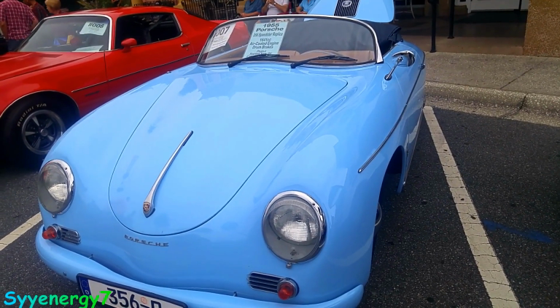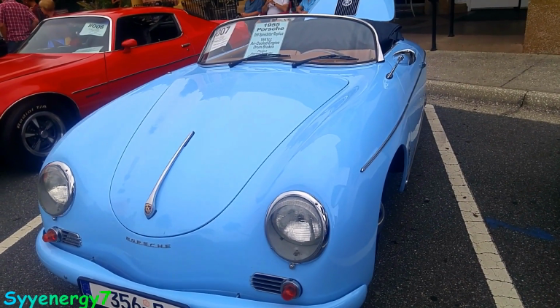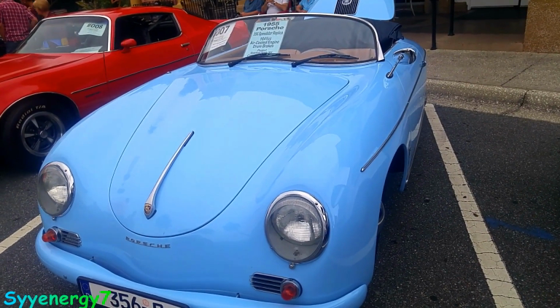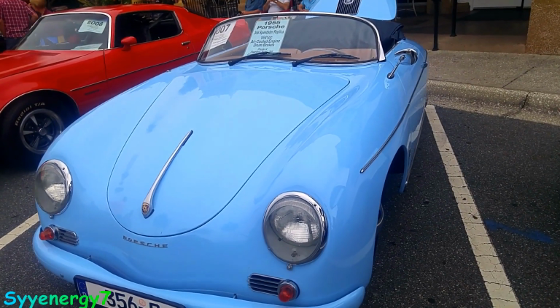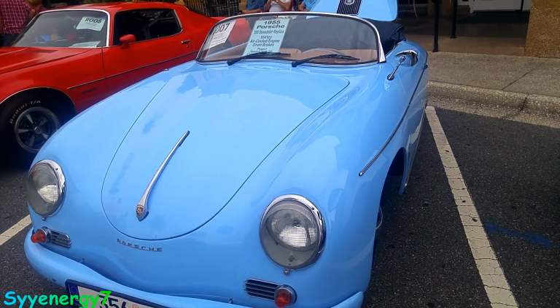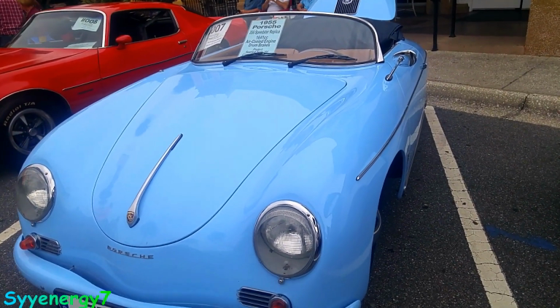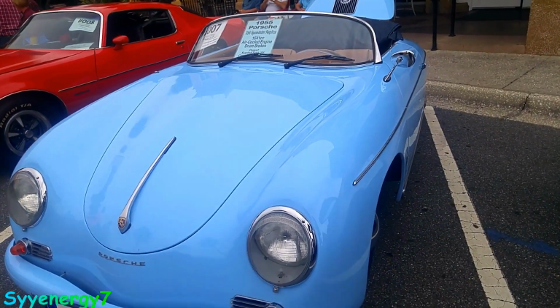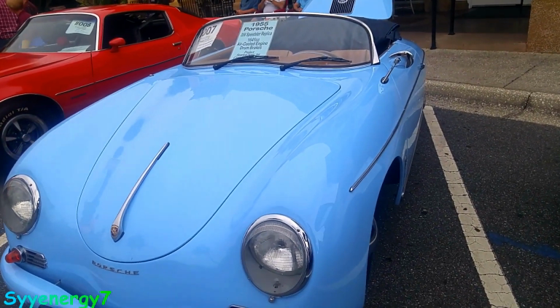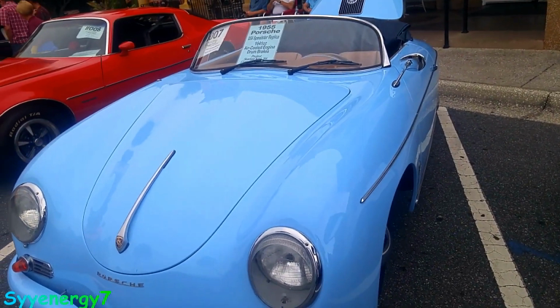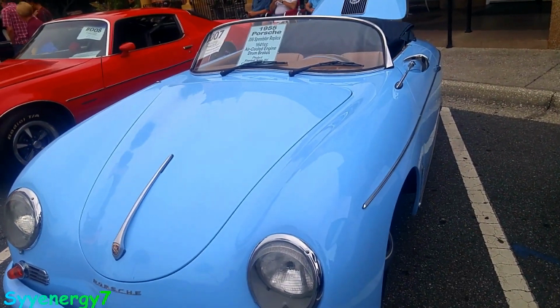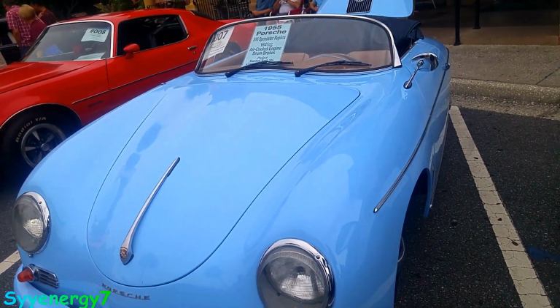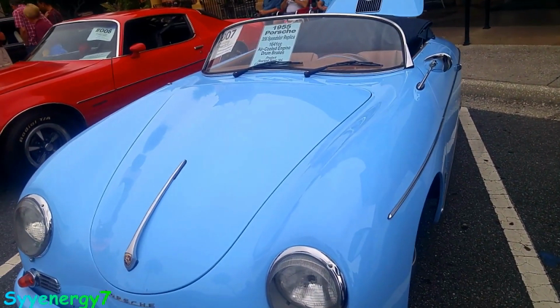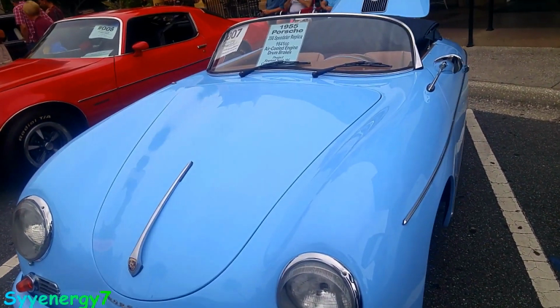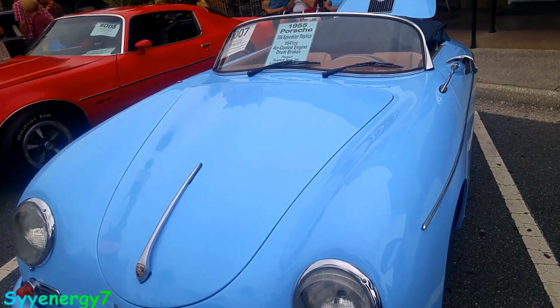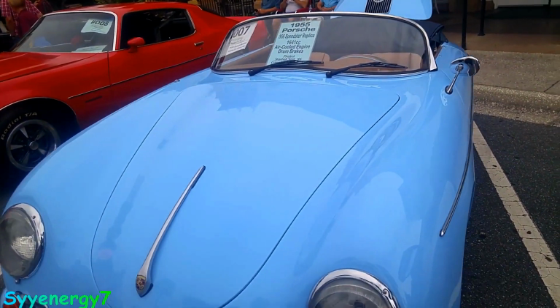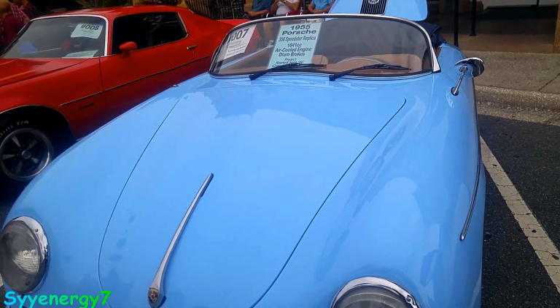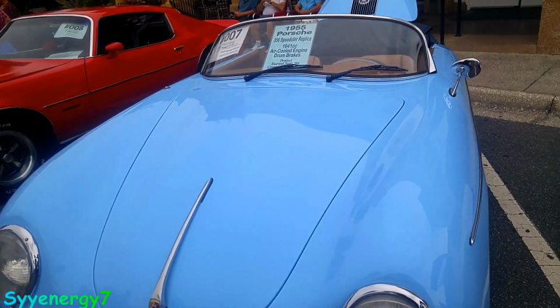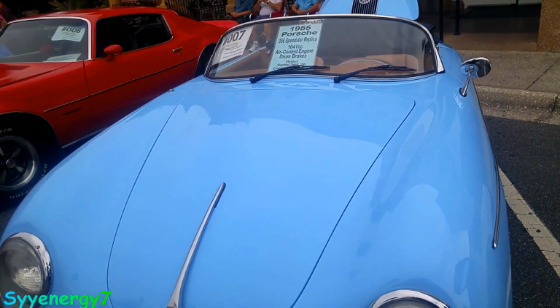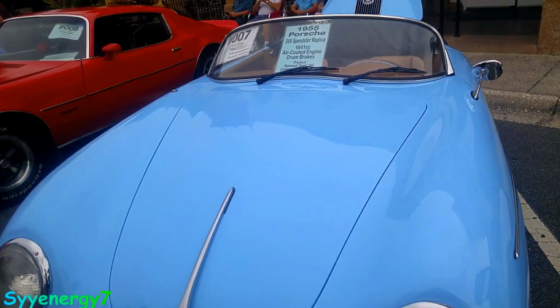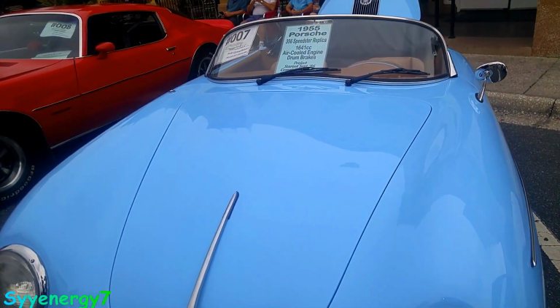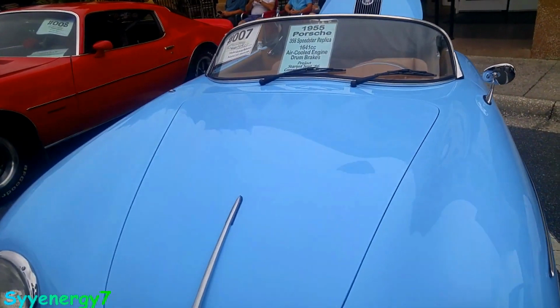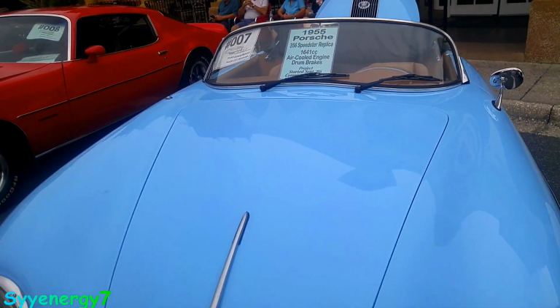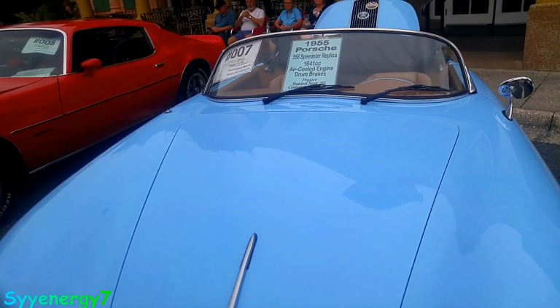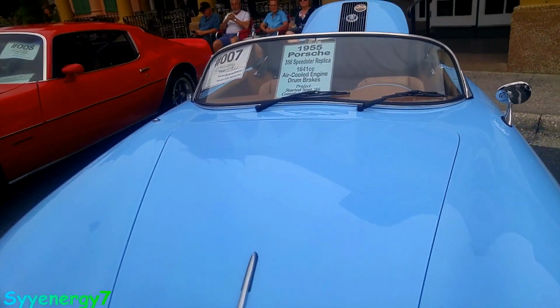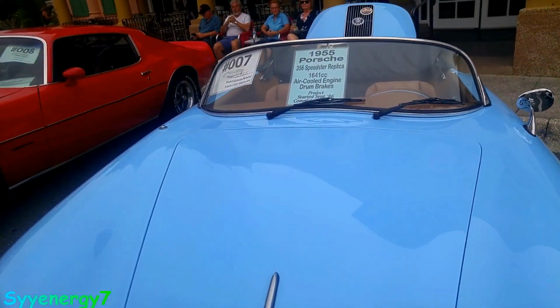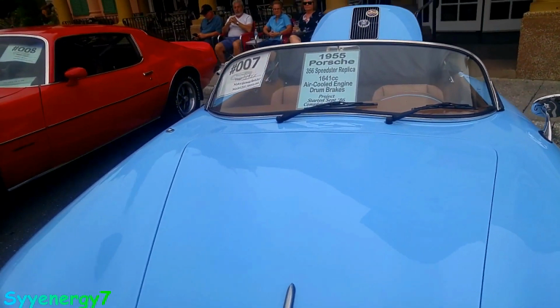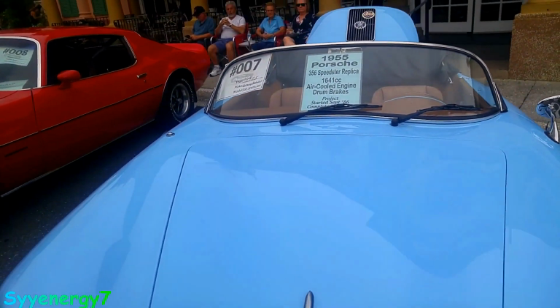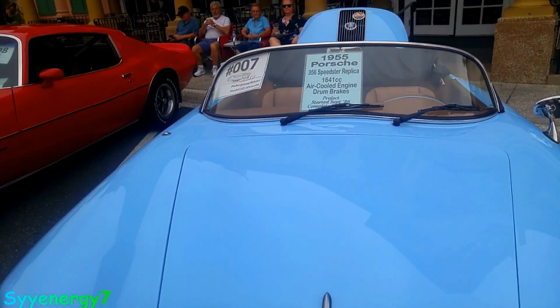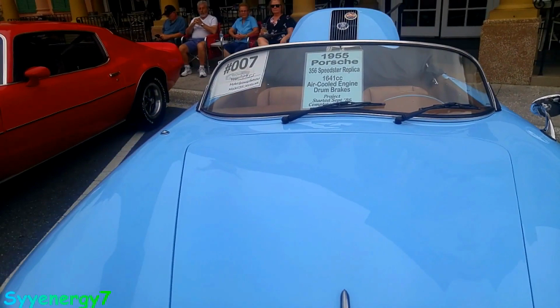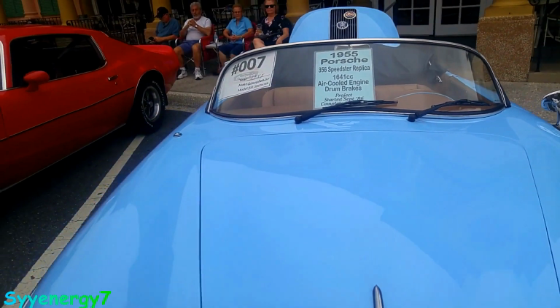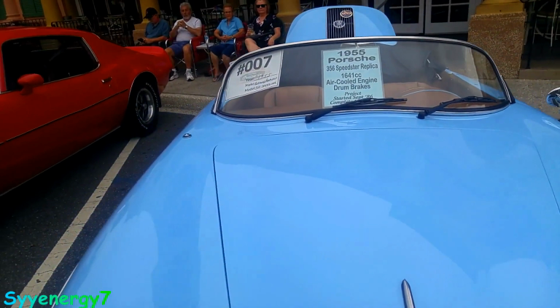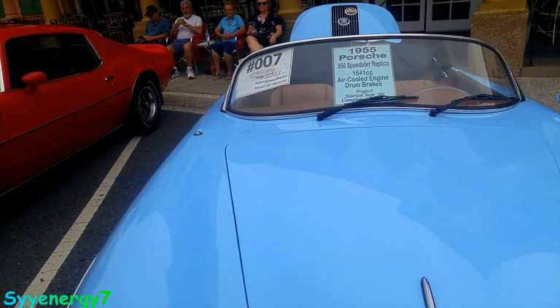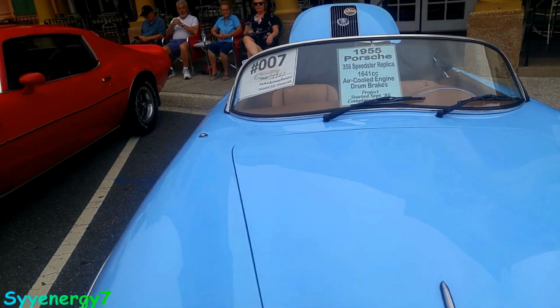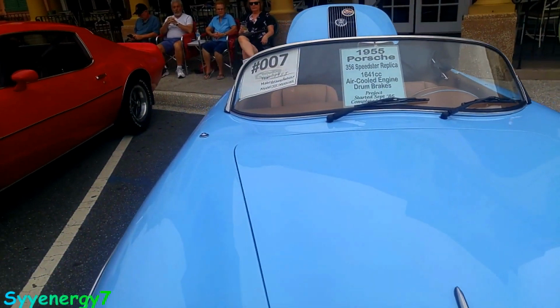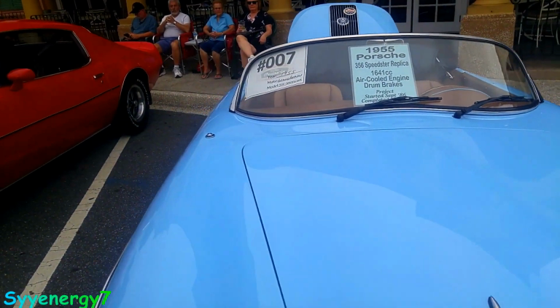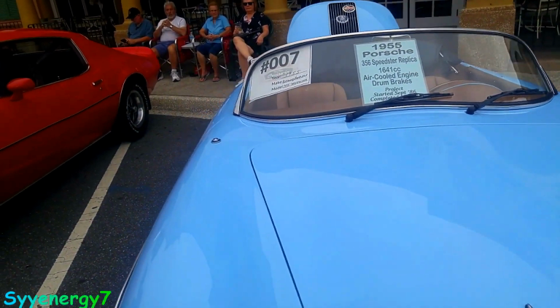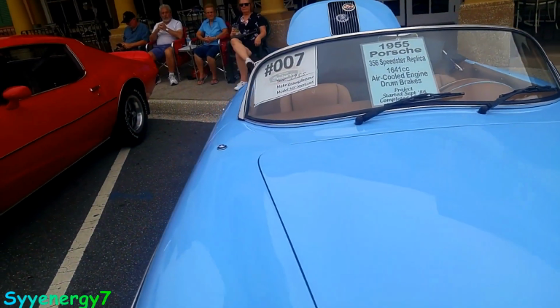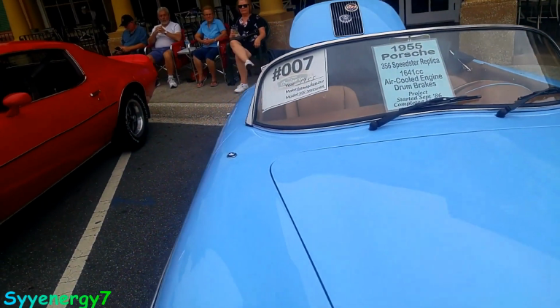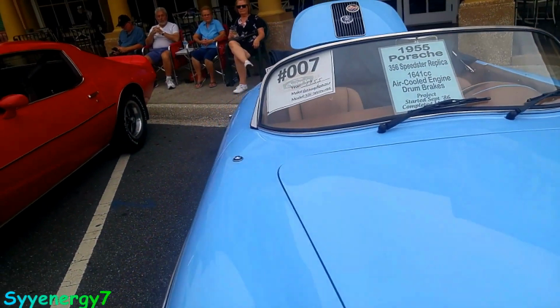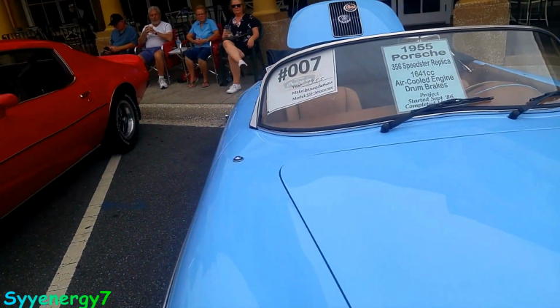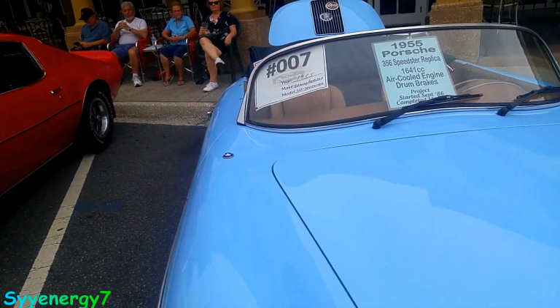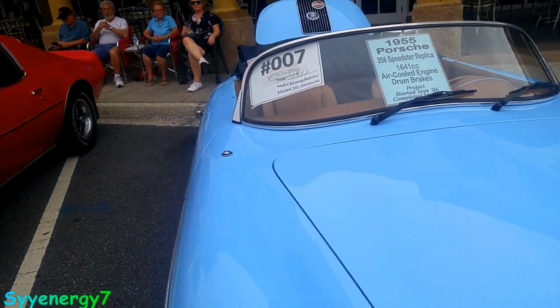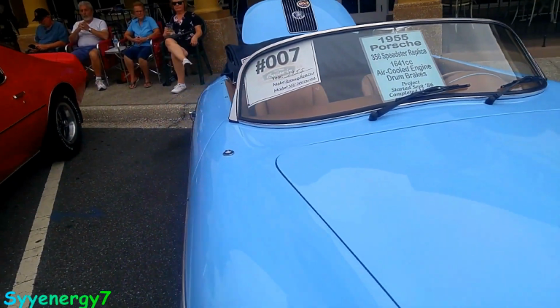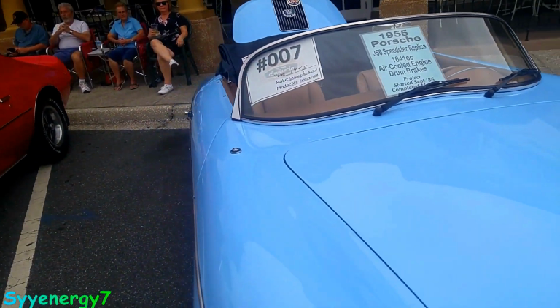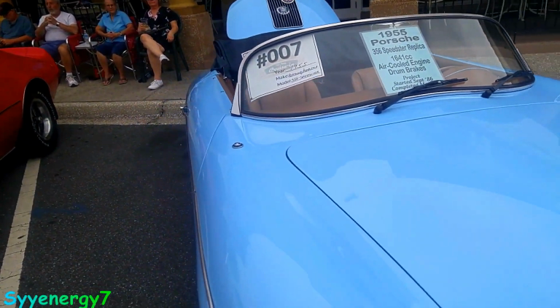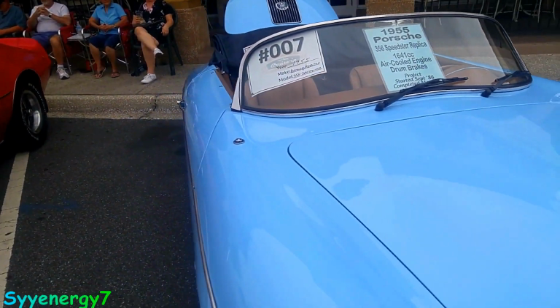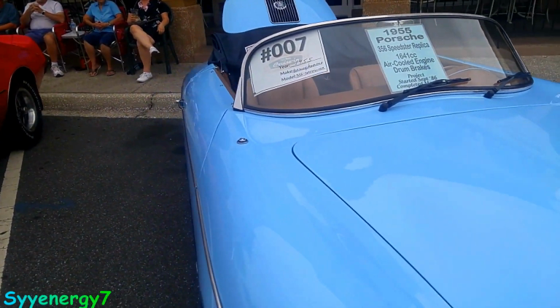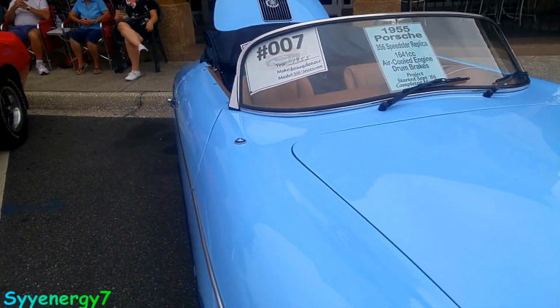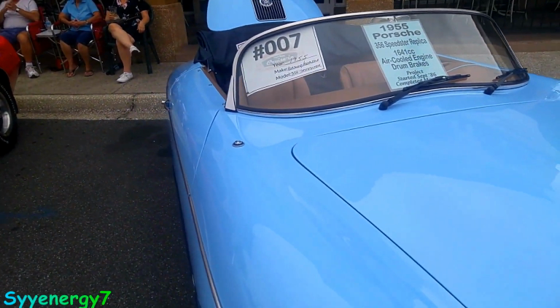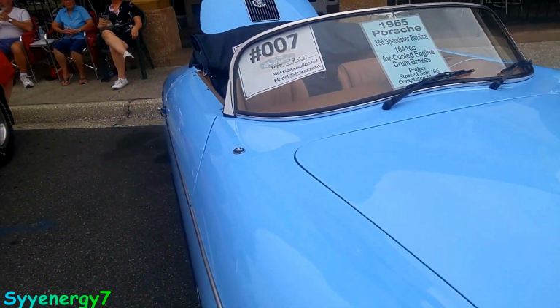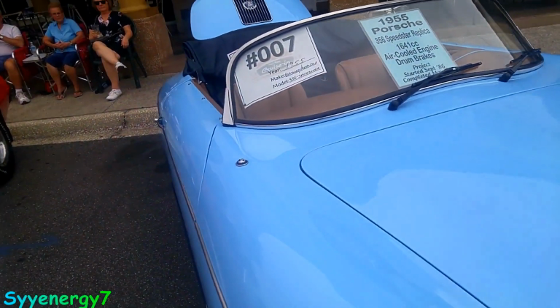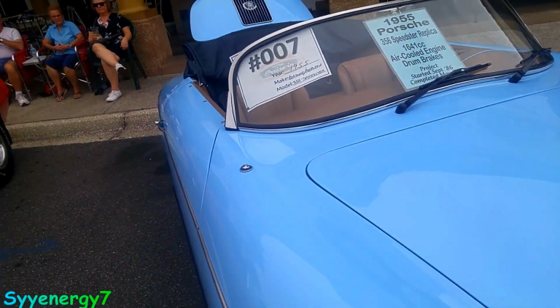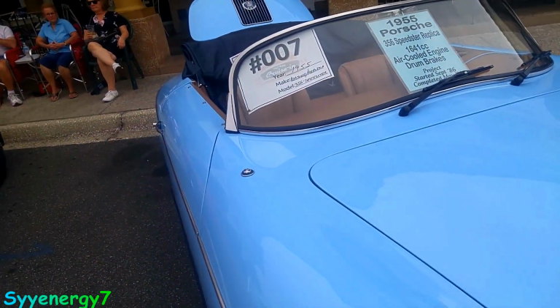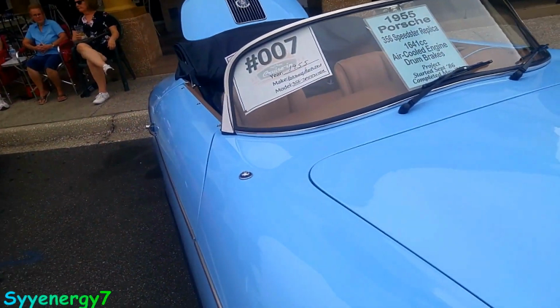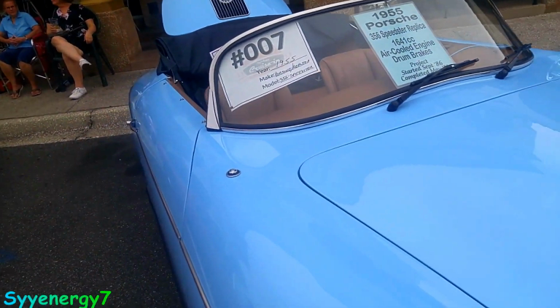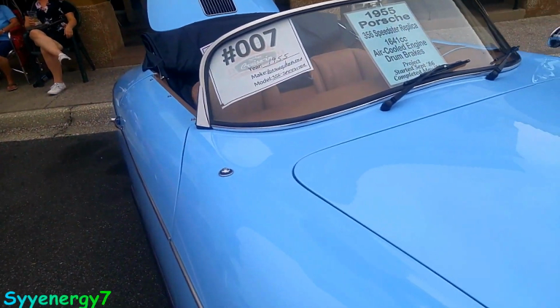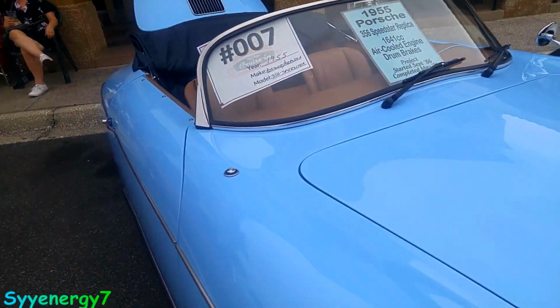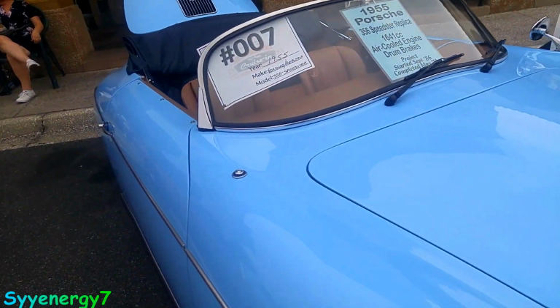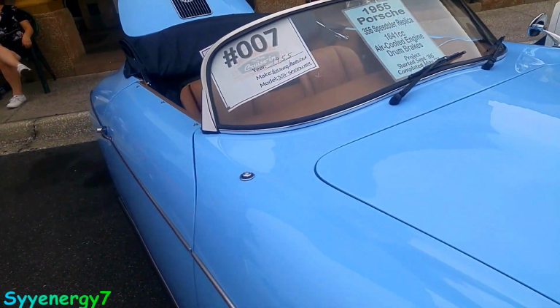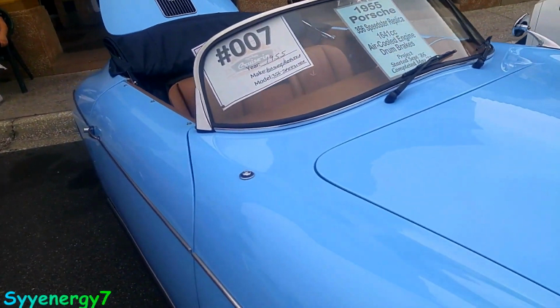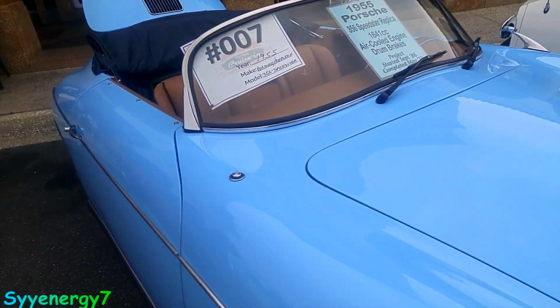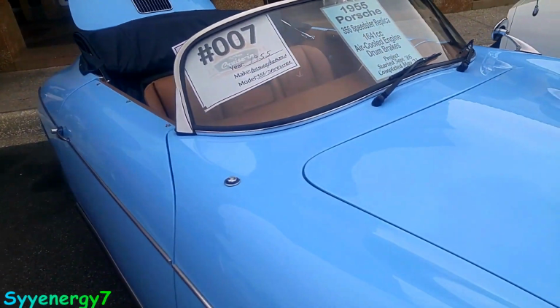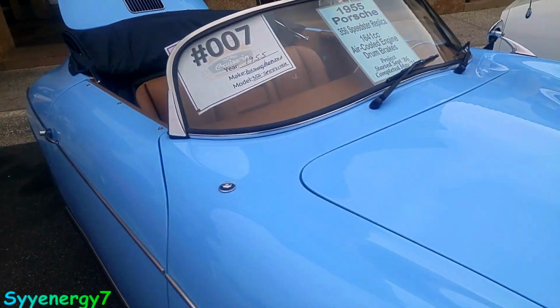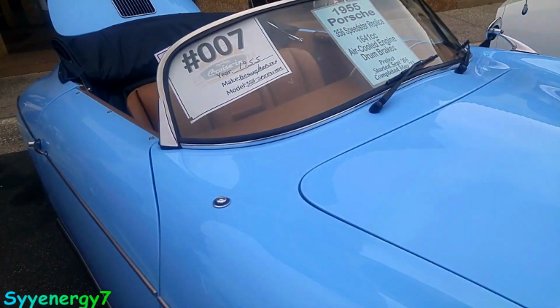I'm not sure. A lot of these cars I don't know. There's certain cars I know a lot about, and other ones I don't.